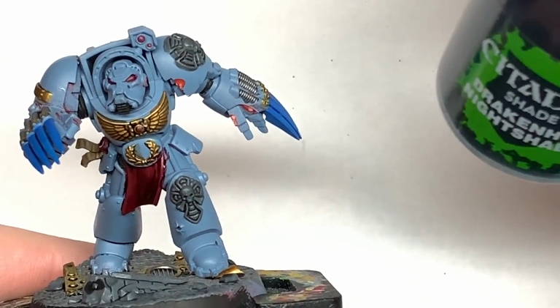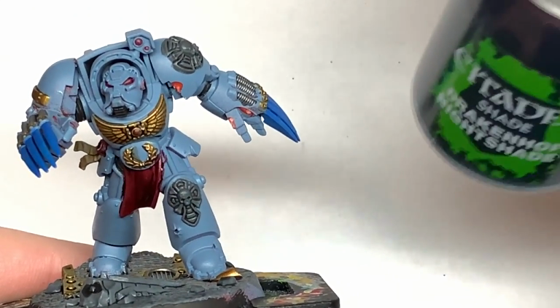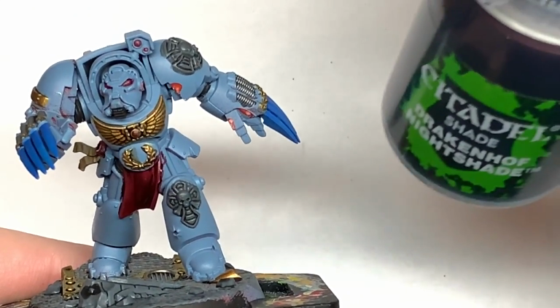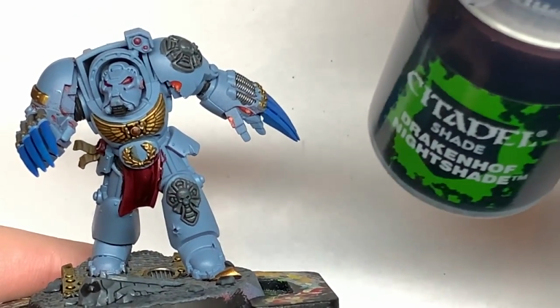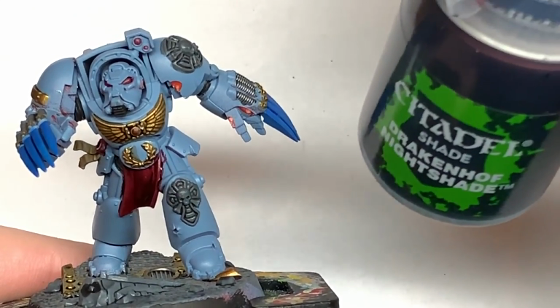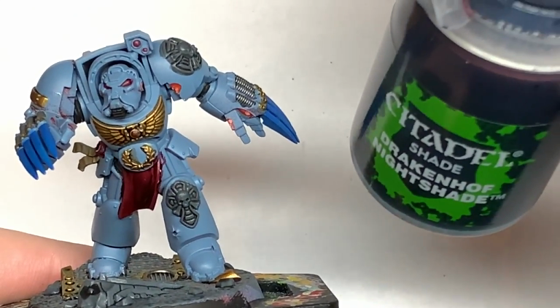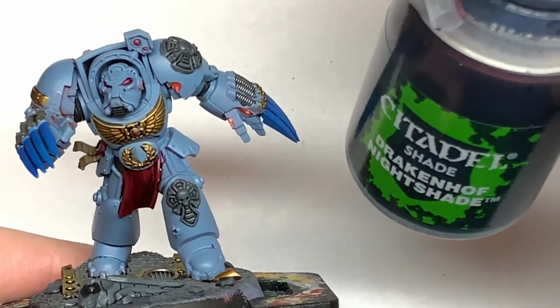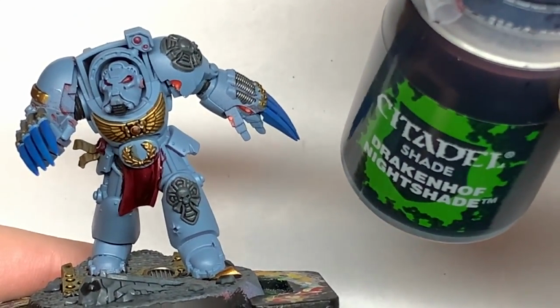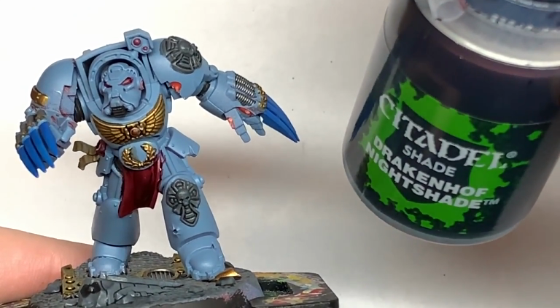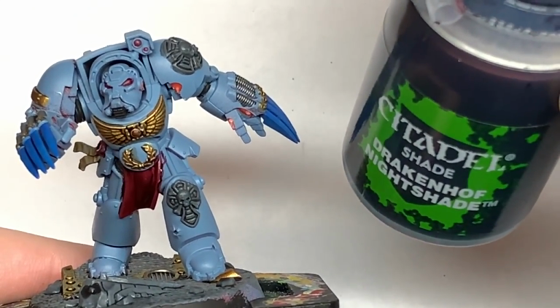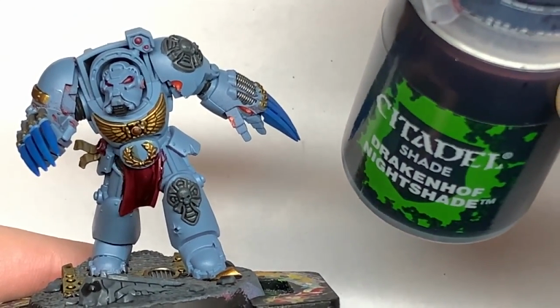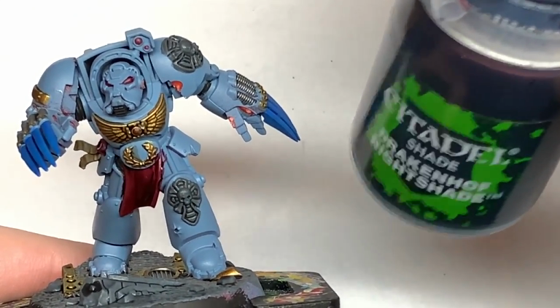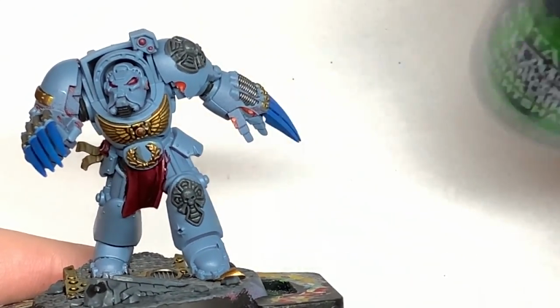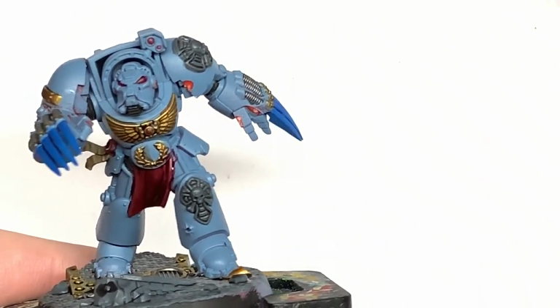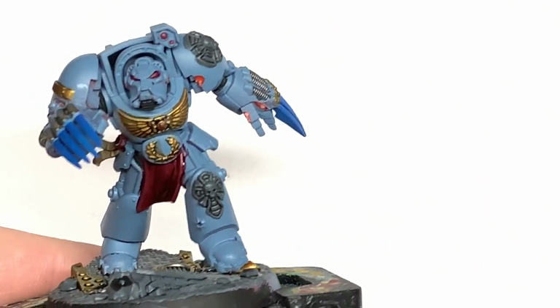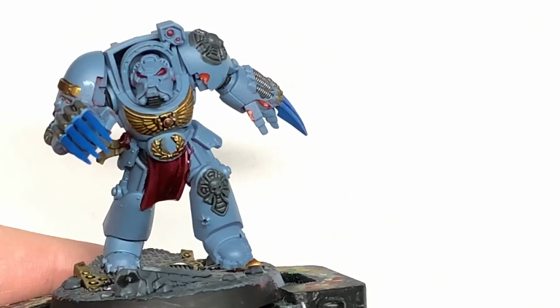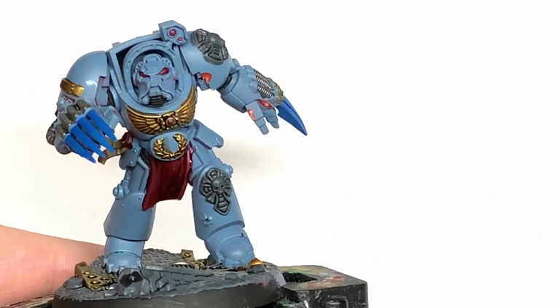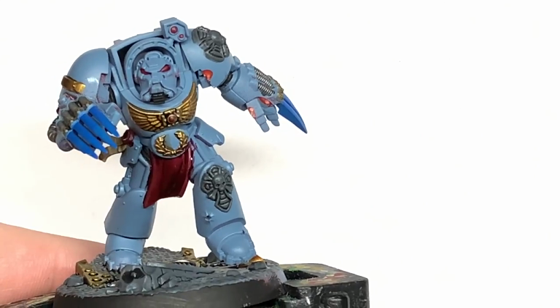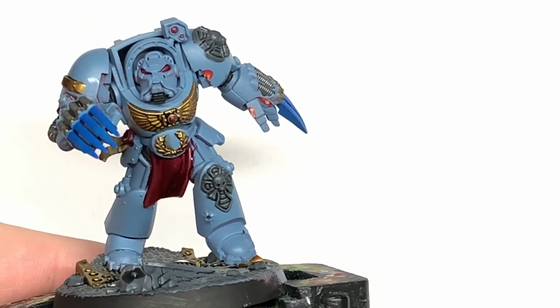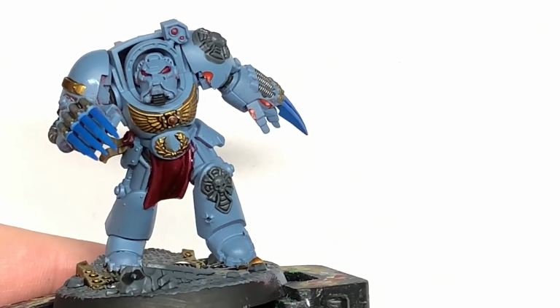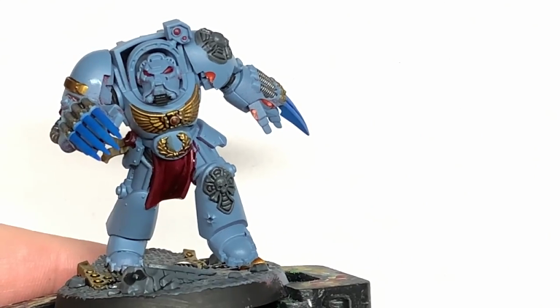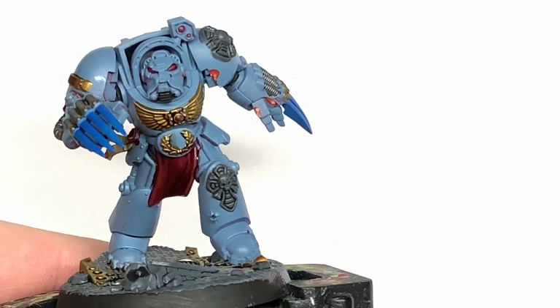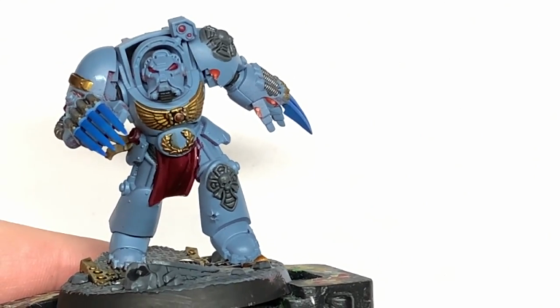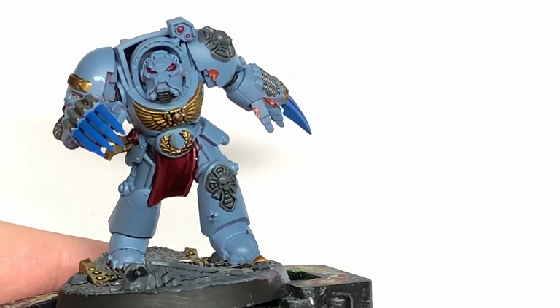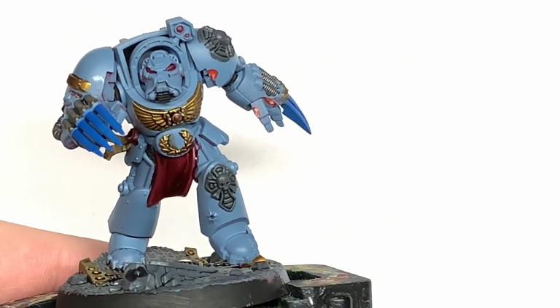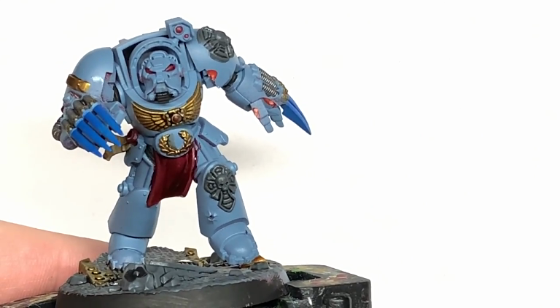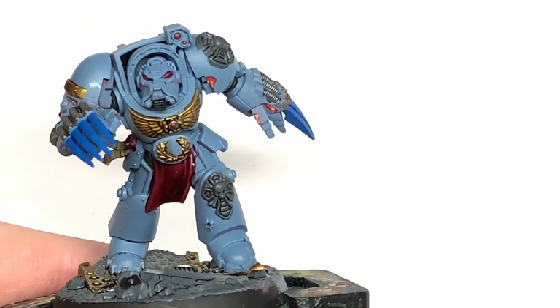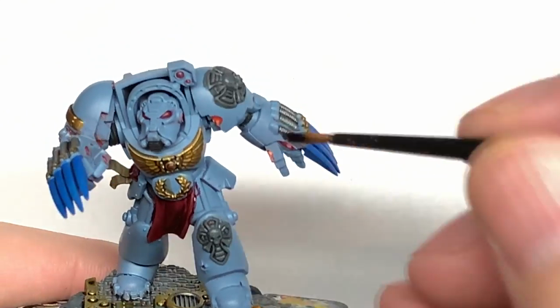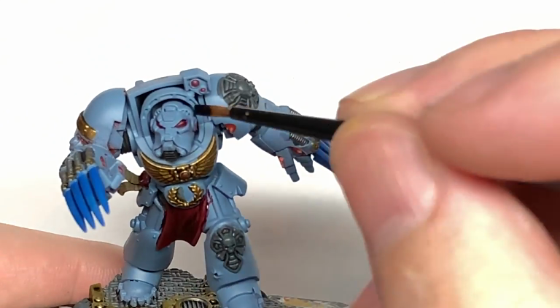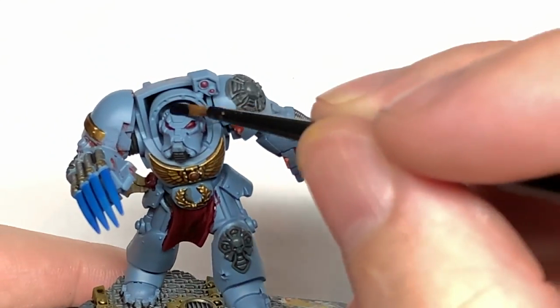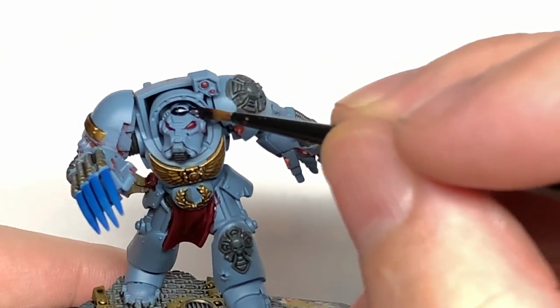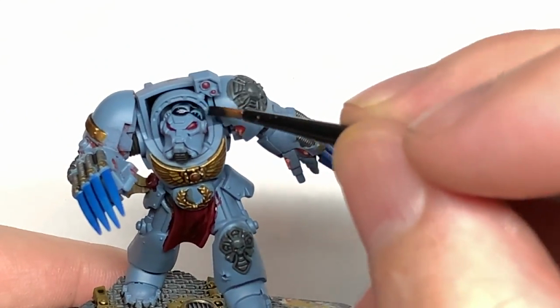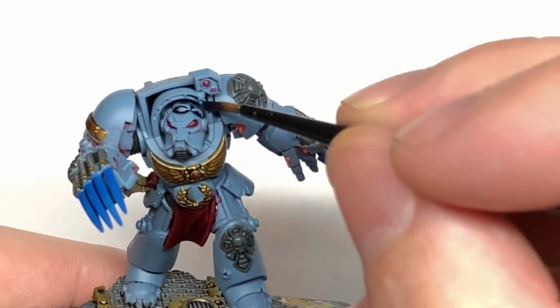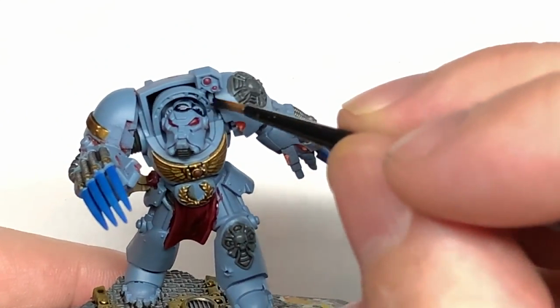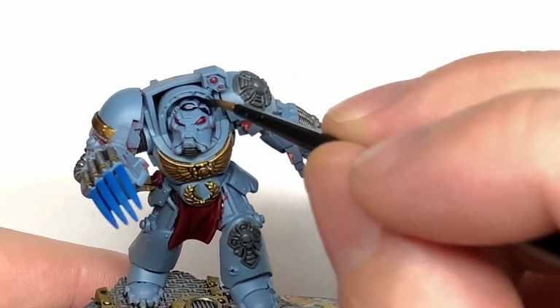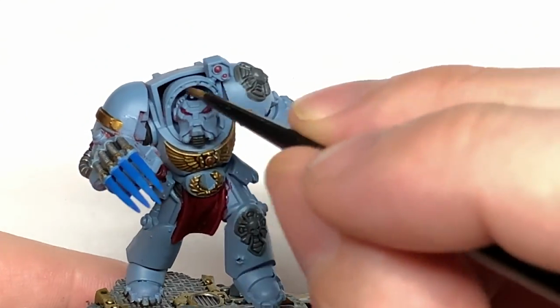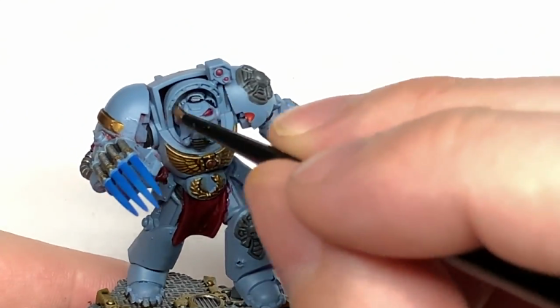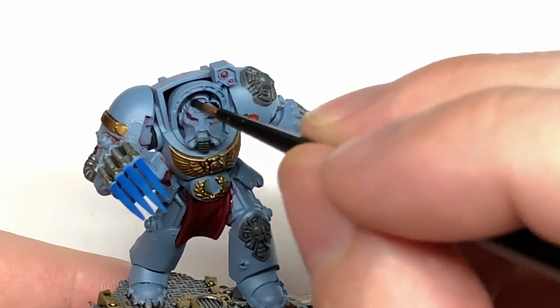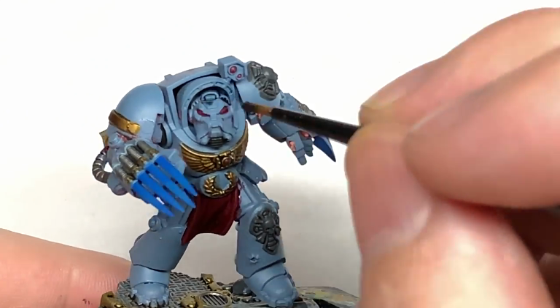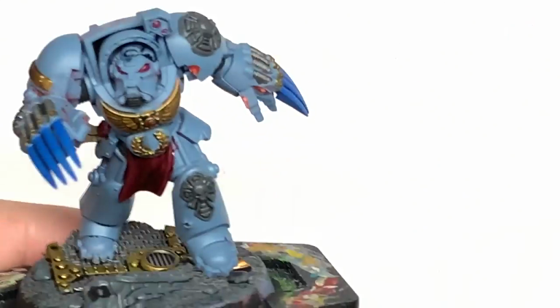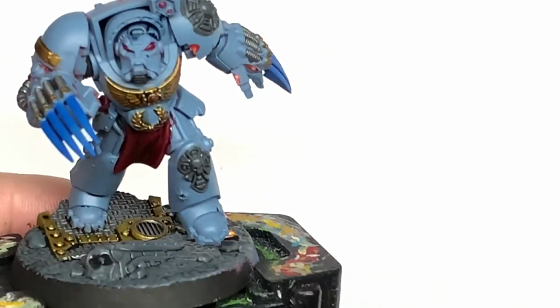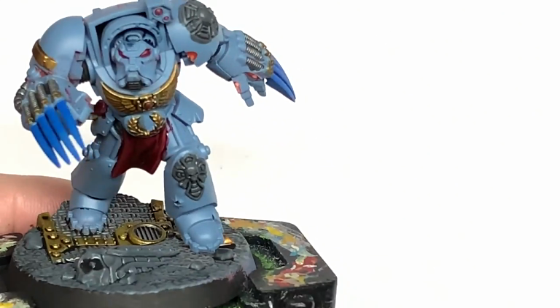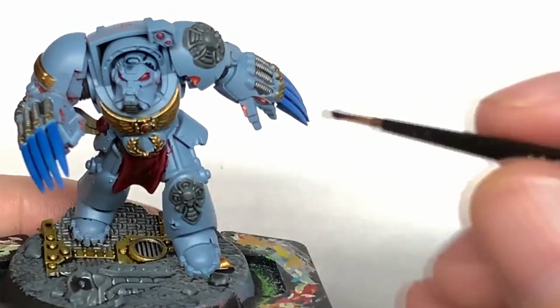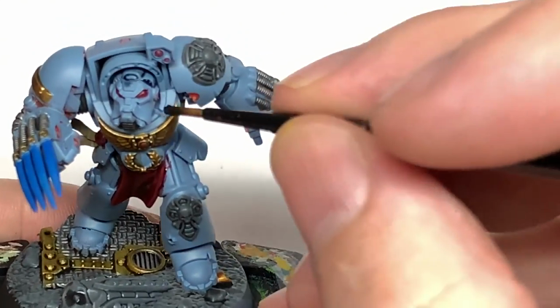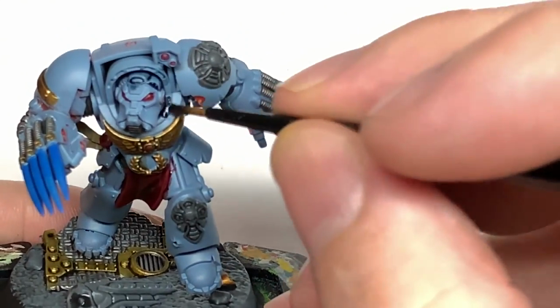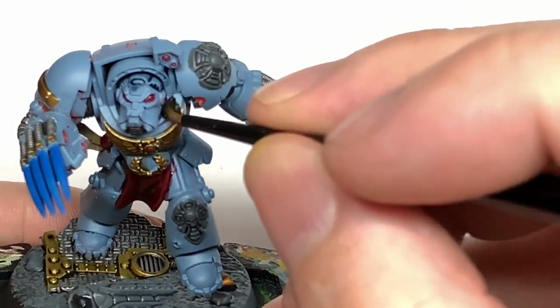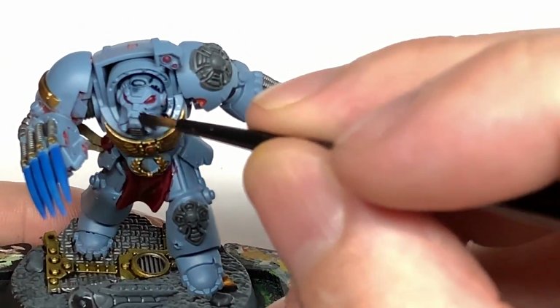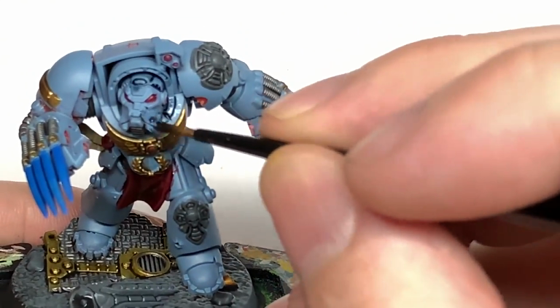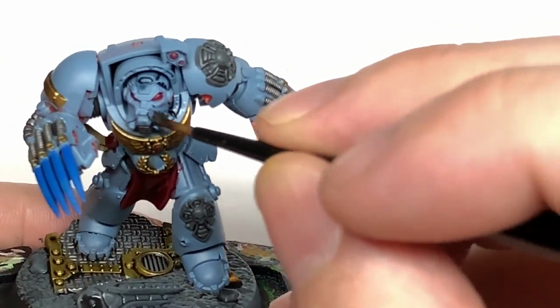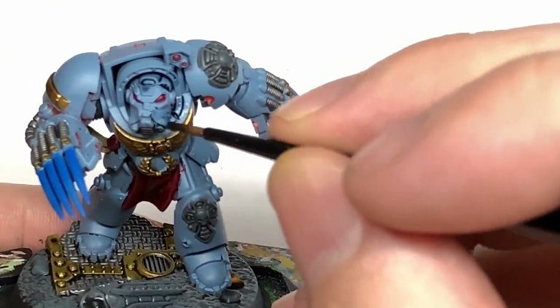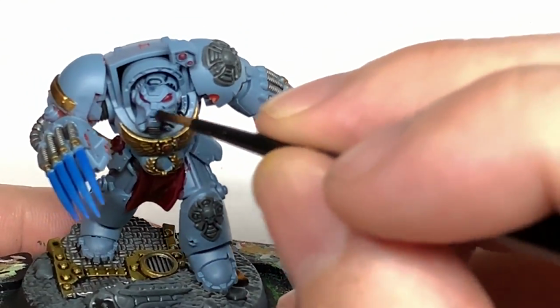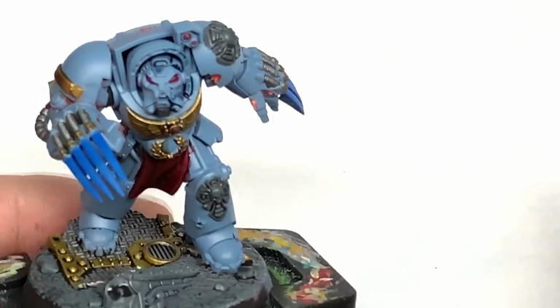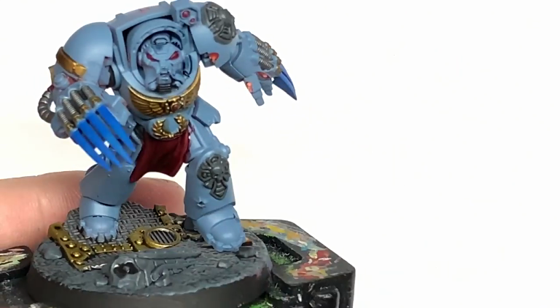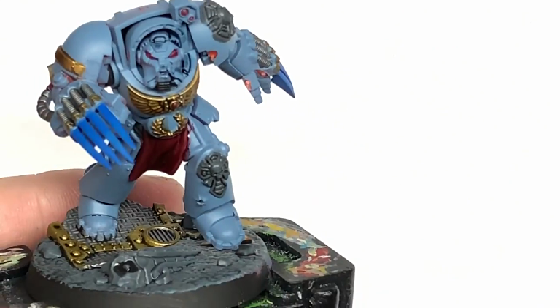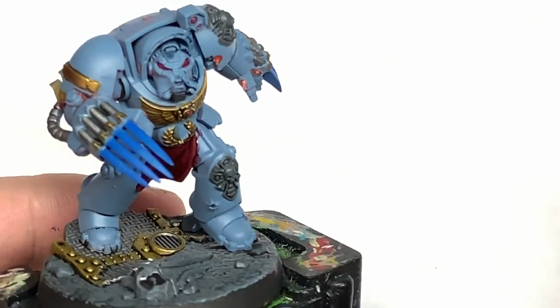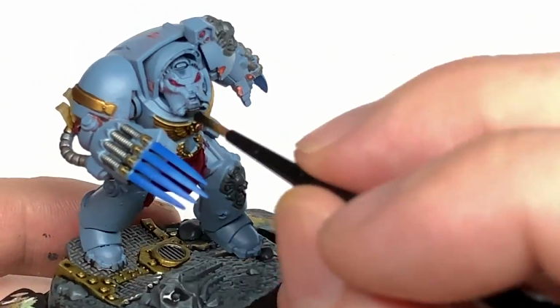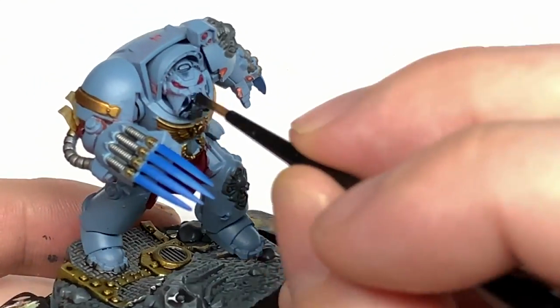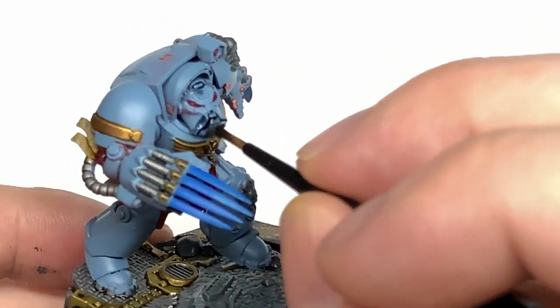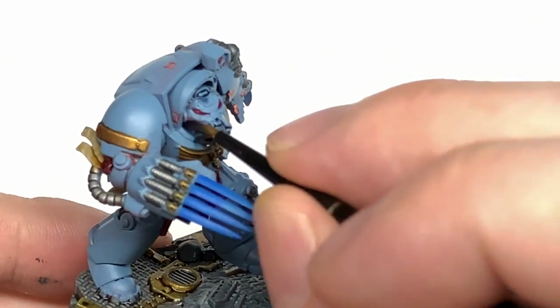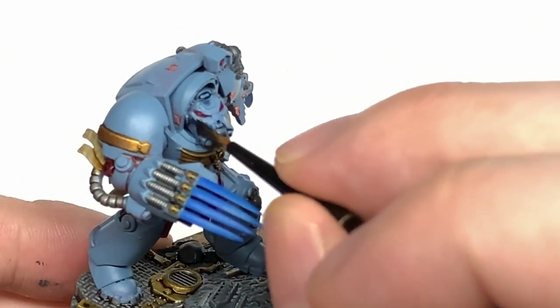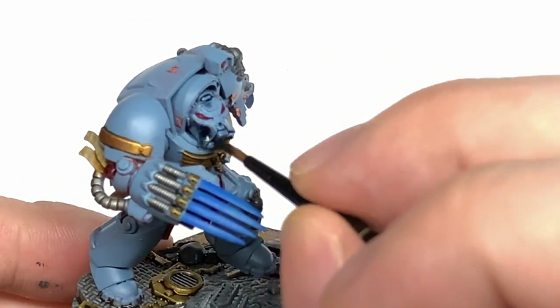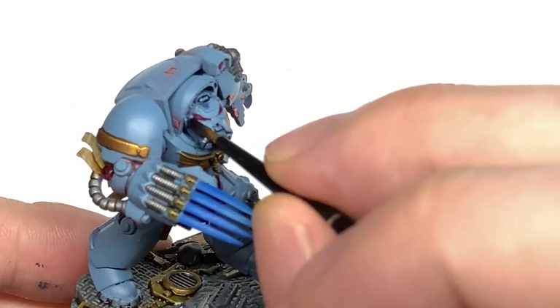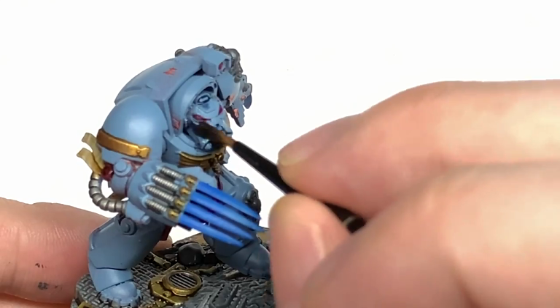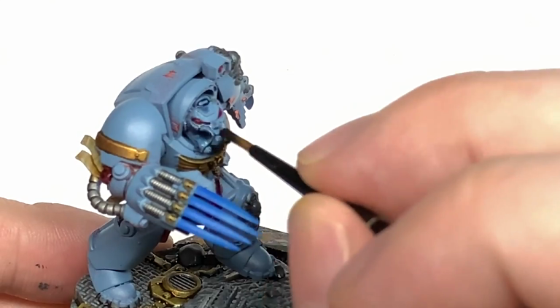Some Citadel Drakkenhof Nightshade next. I'm going to use this to do the armour and also the lightning claws.